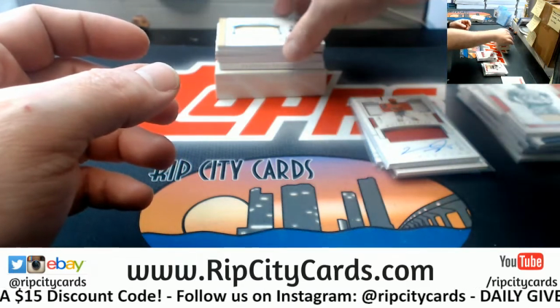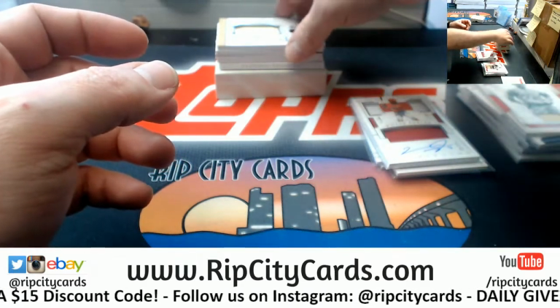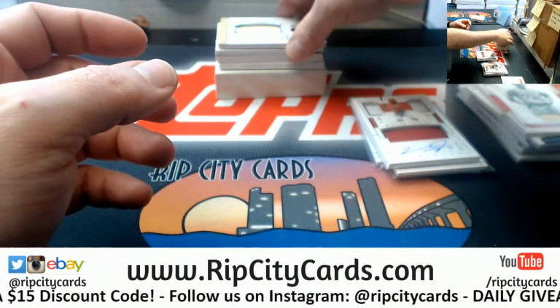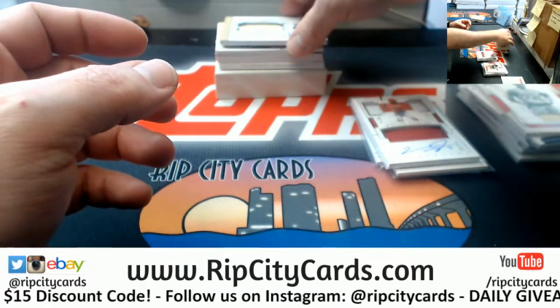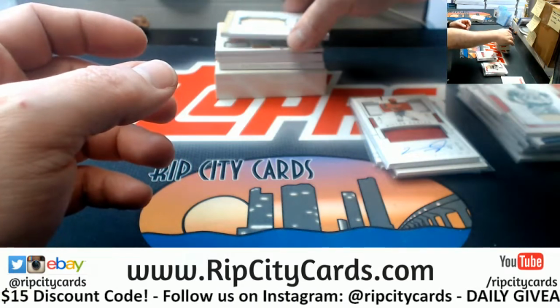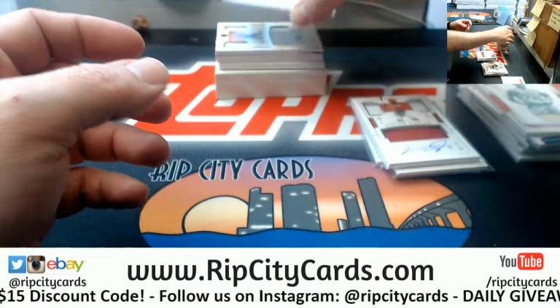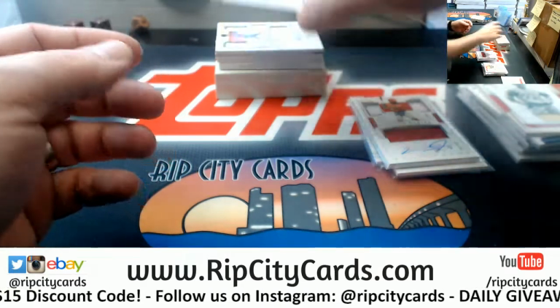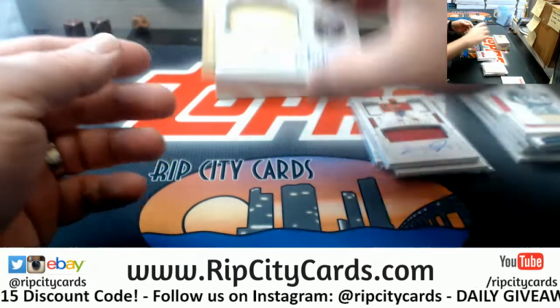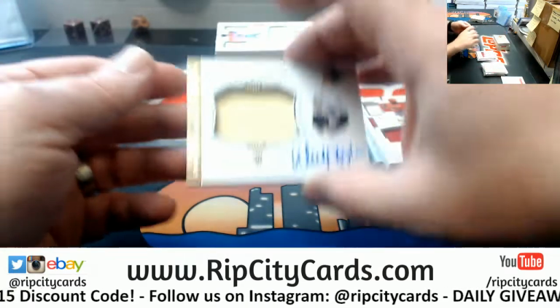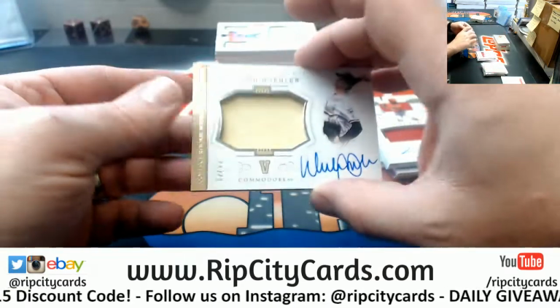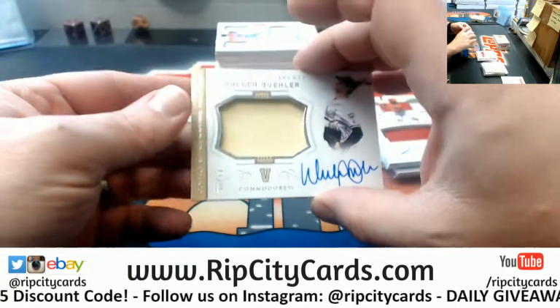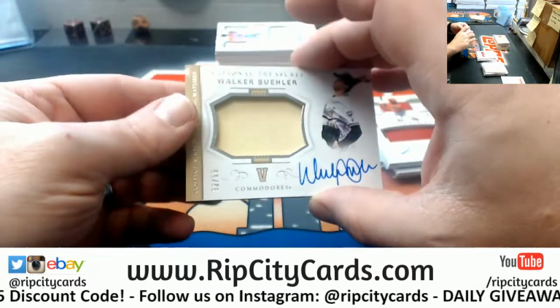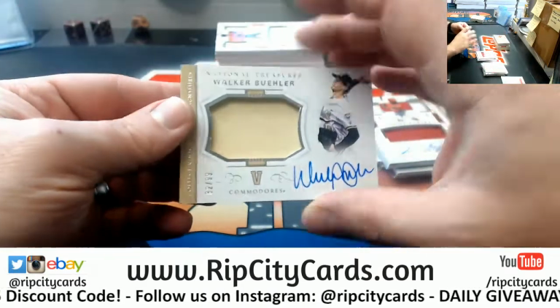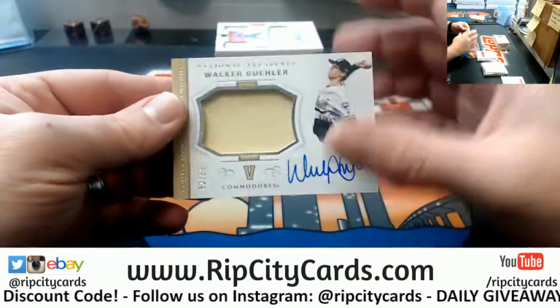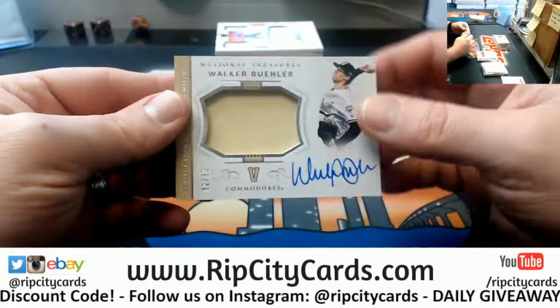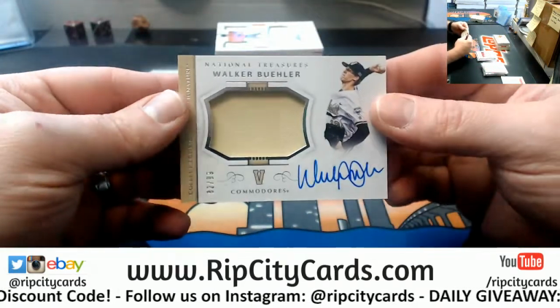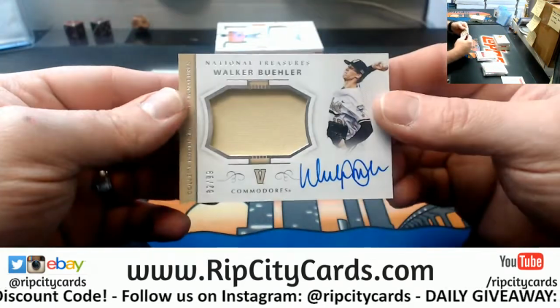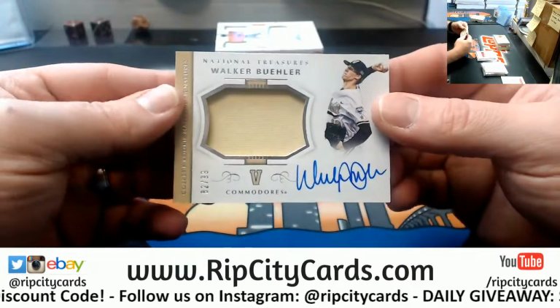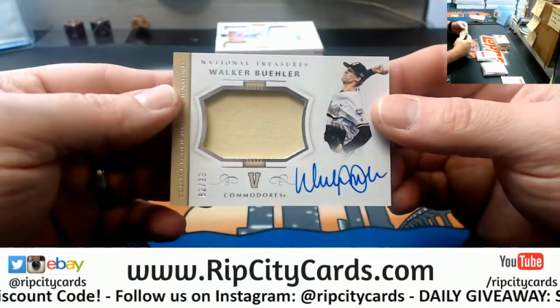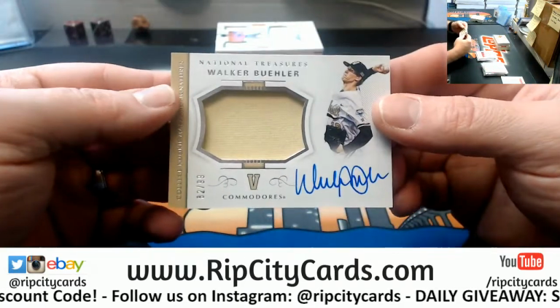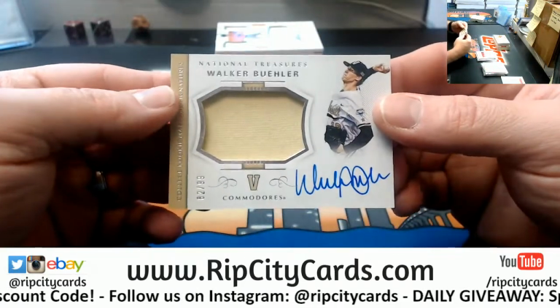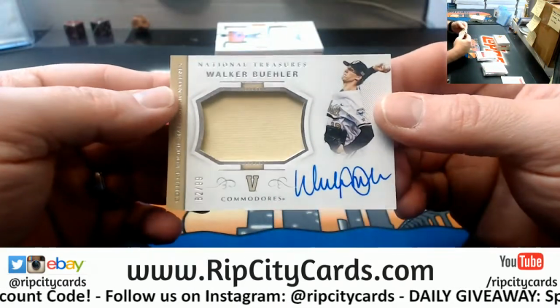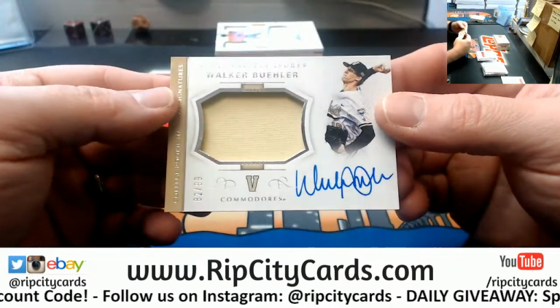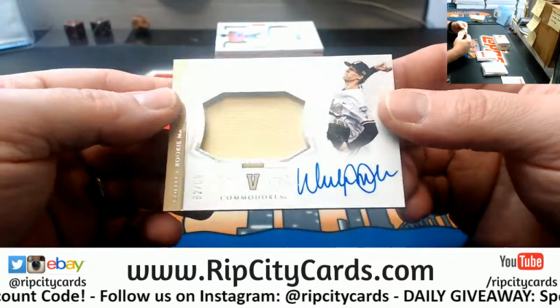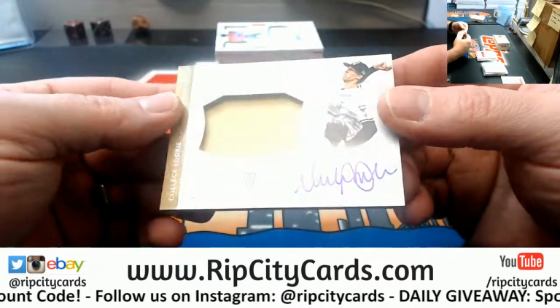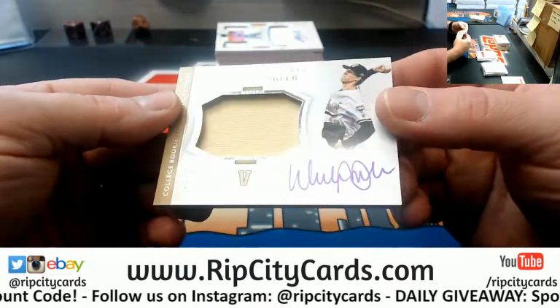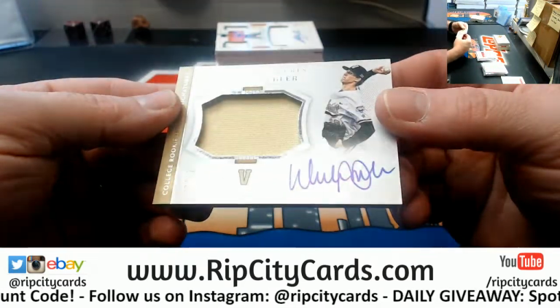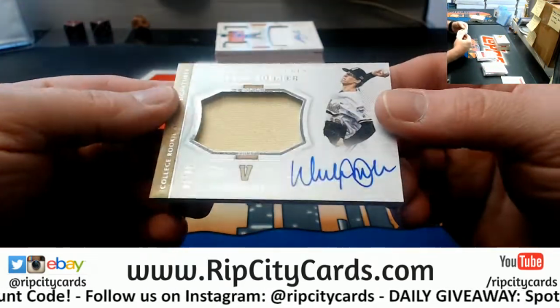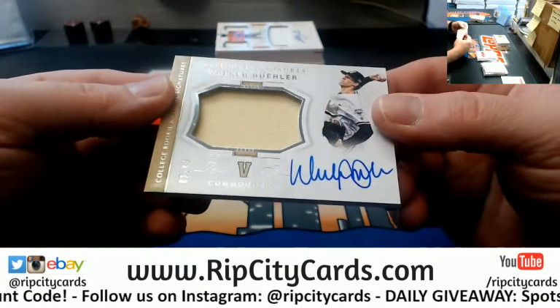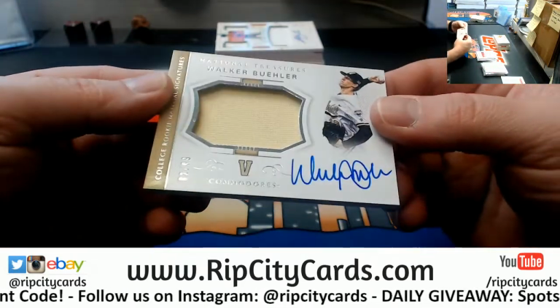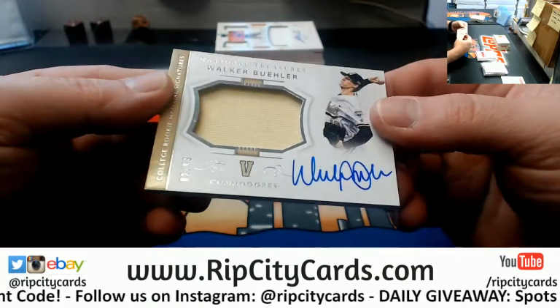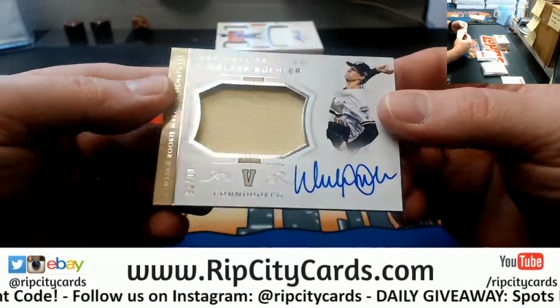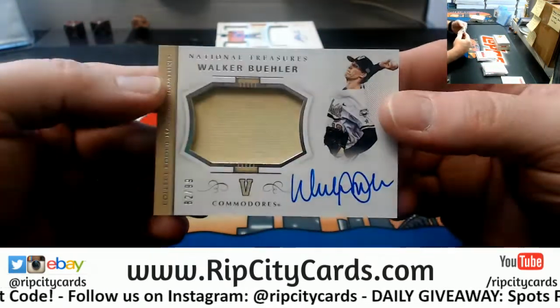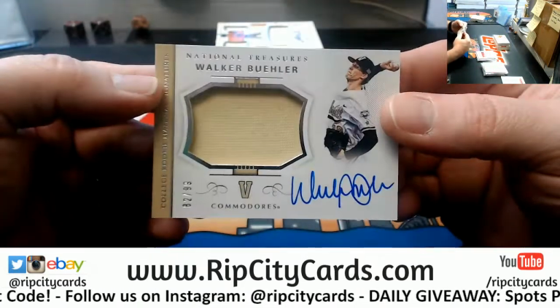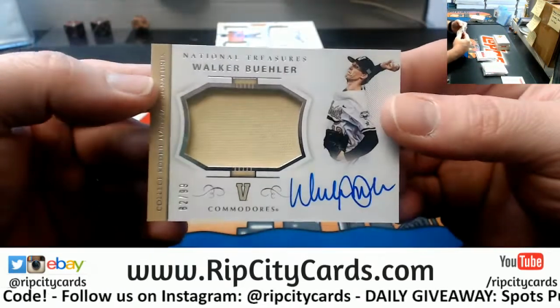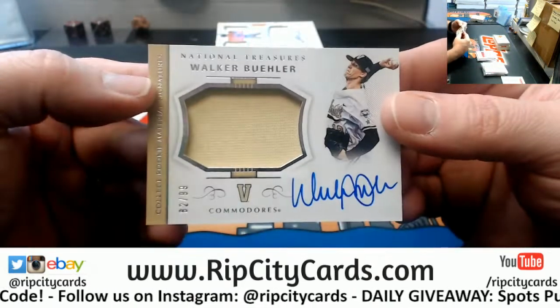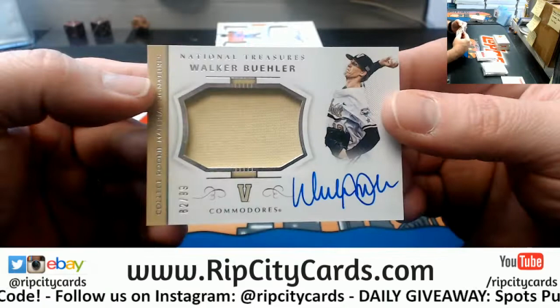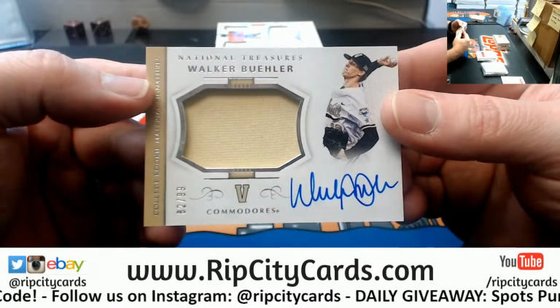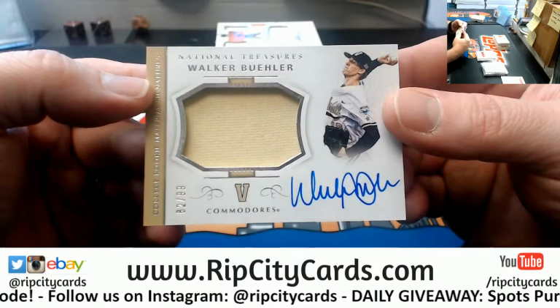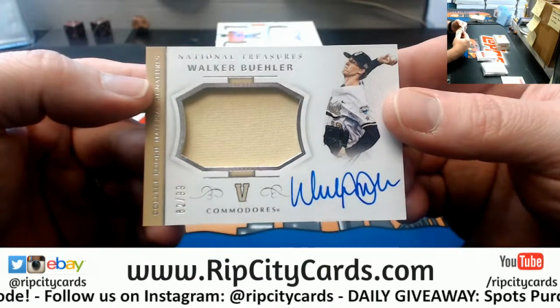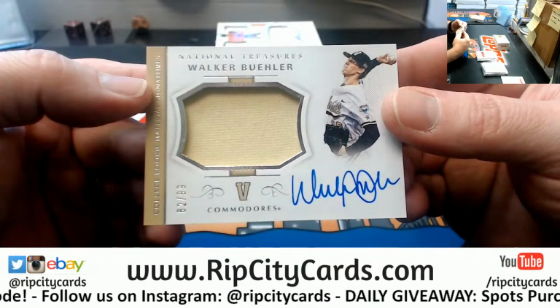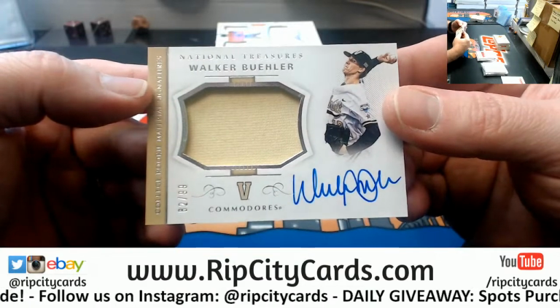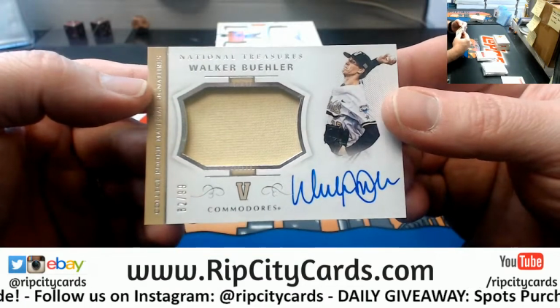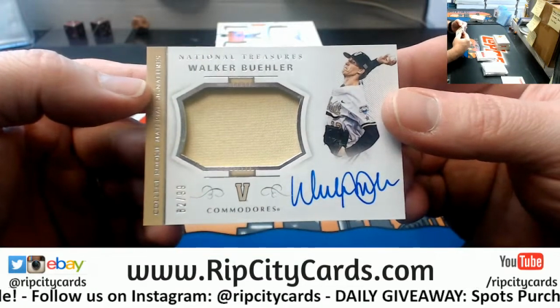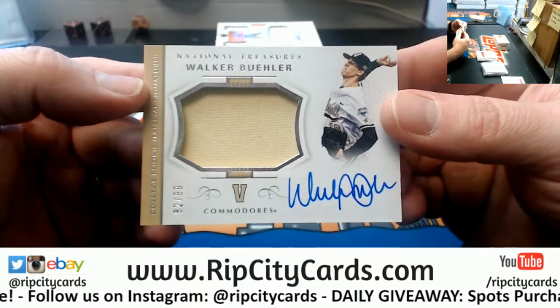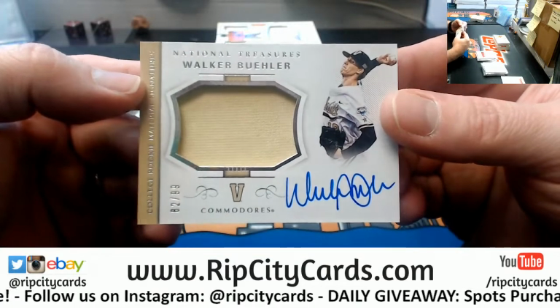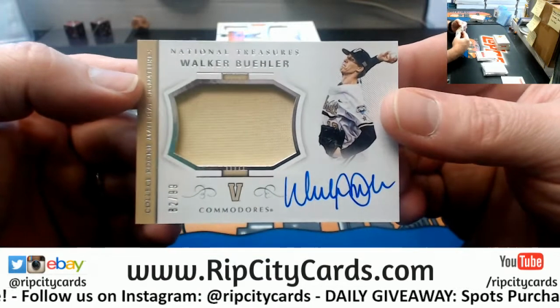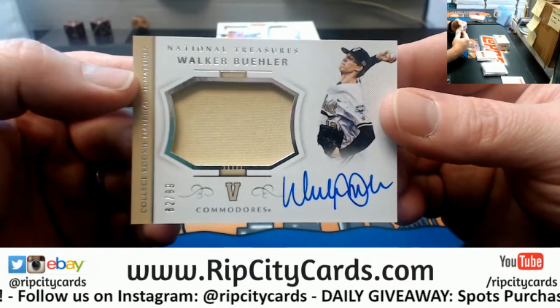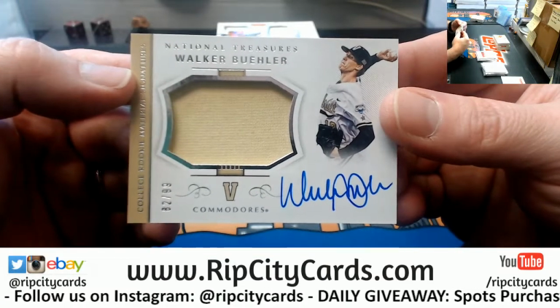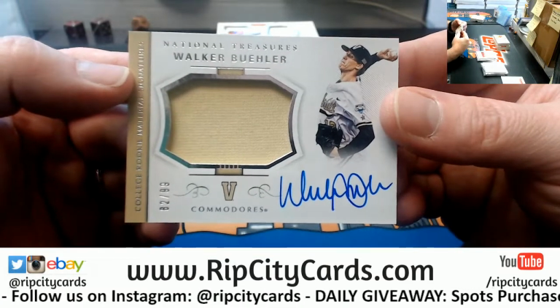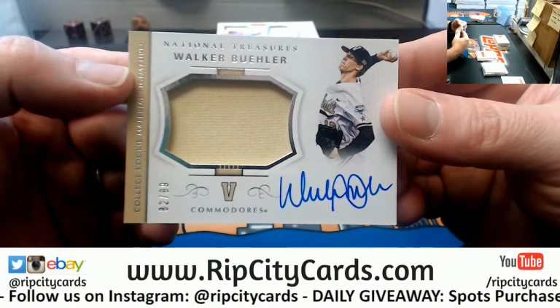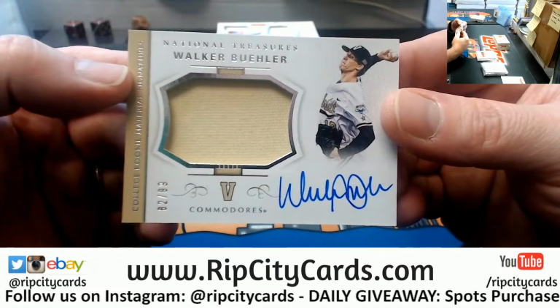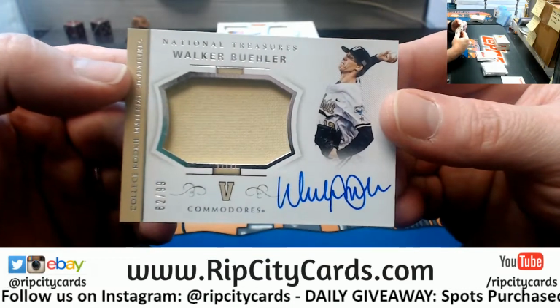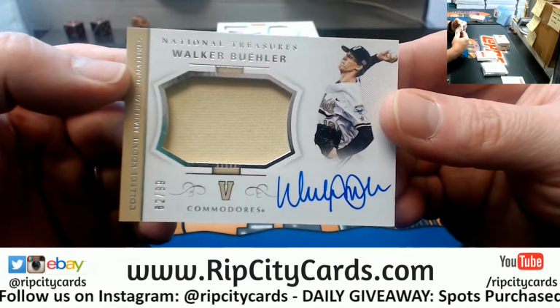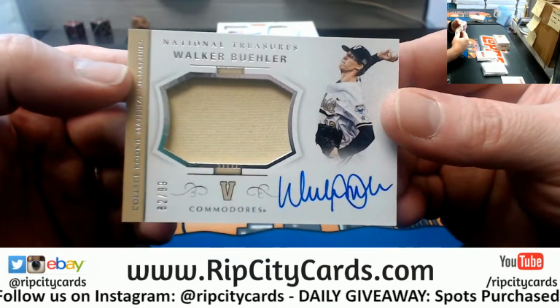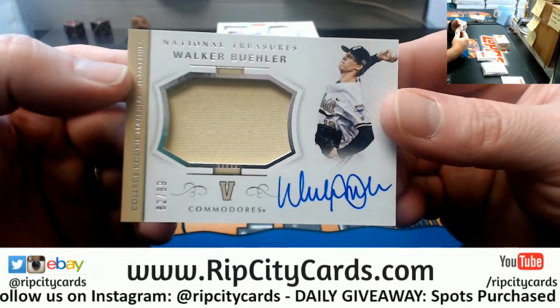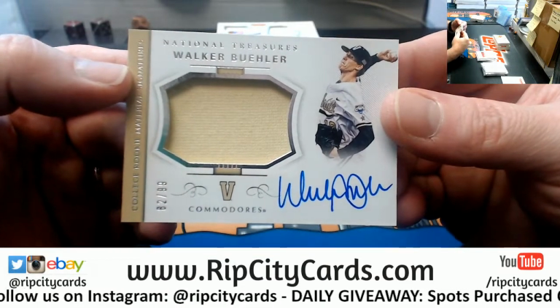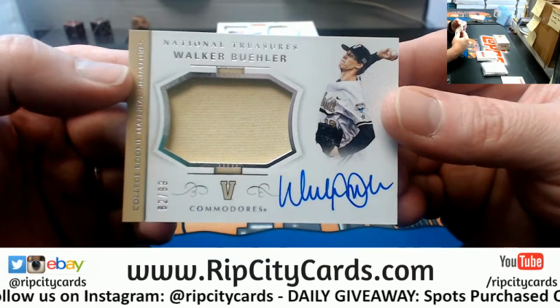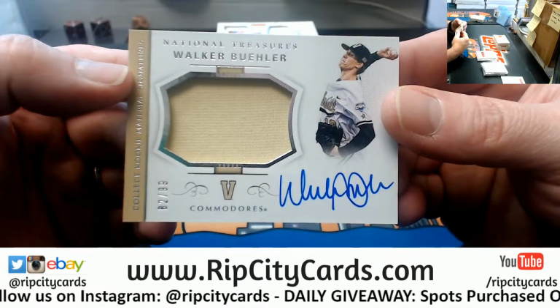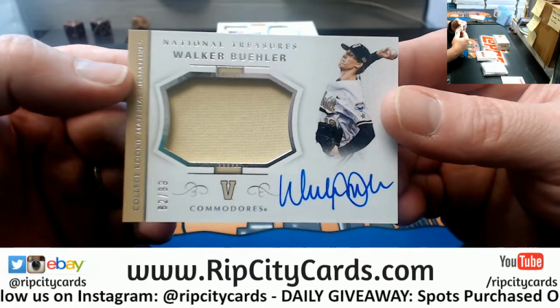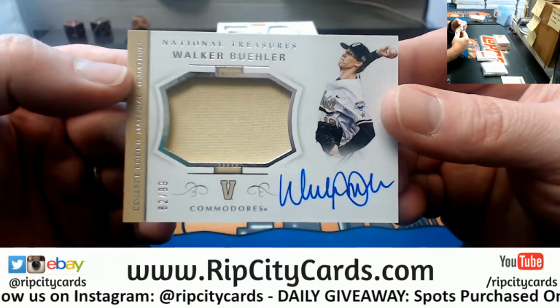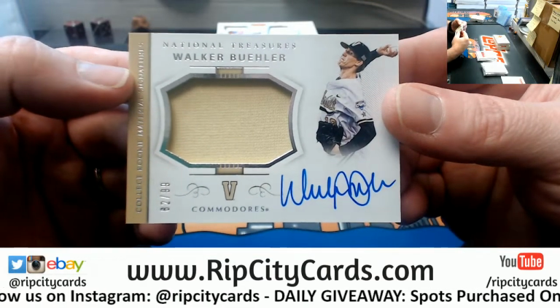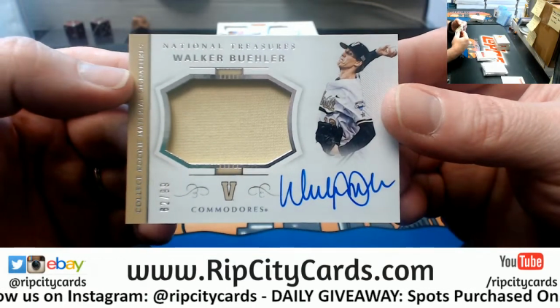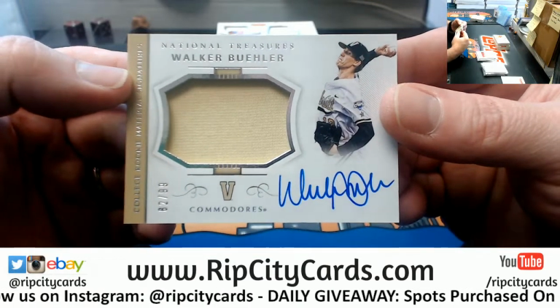Got a Walker Buehler, 82 out of 99, collegiate patch auto.